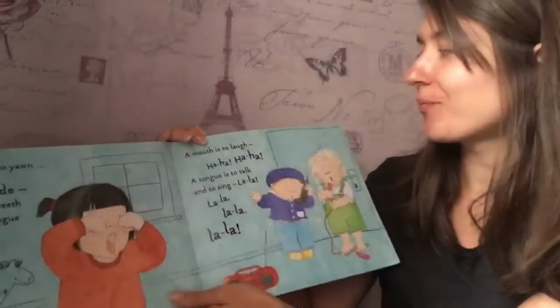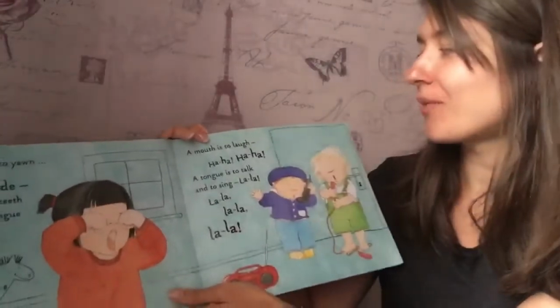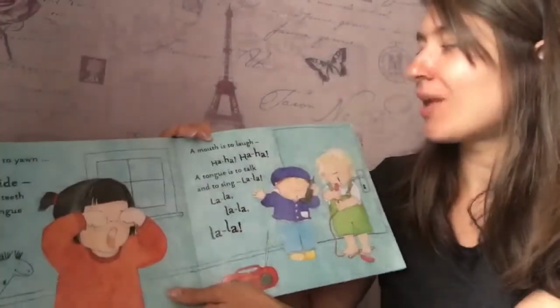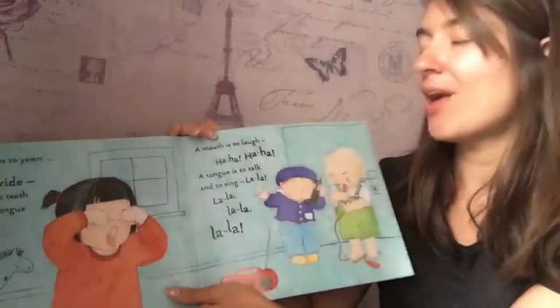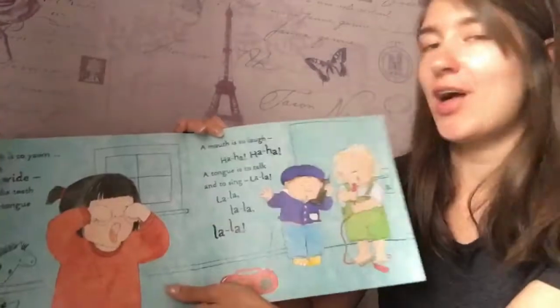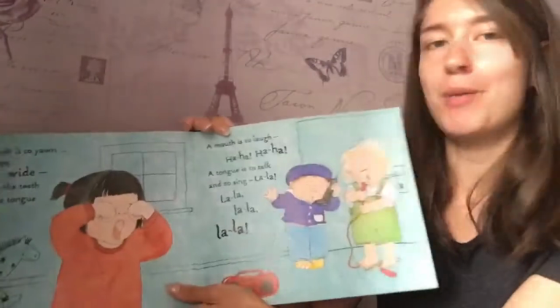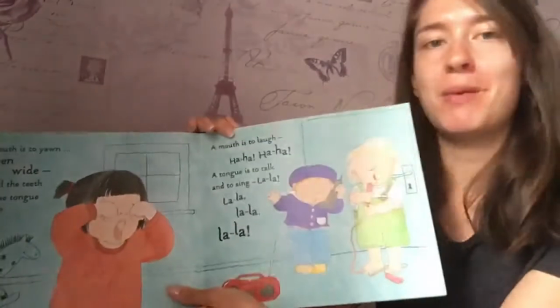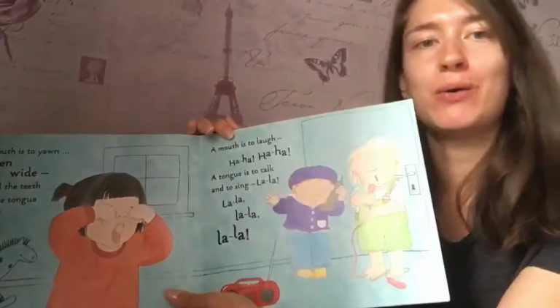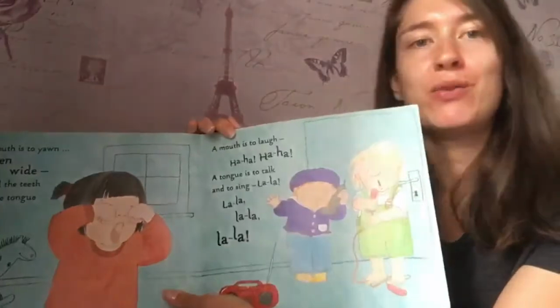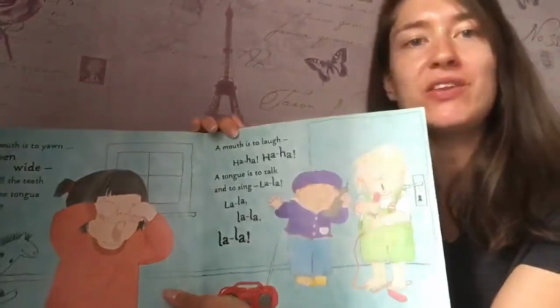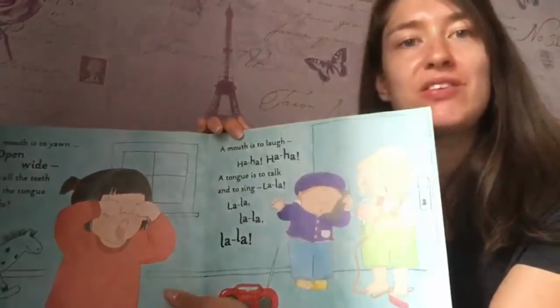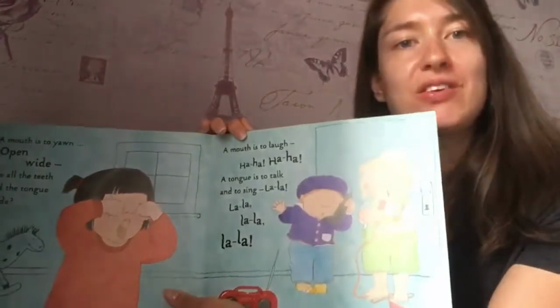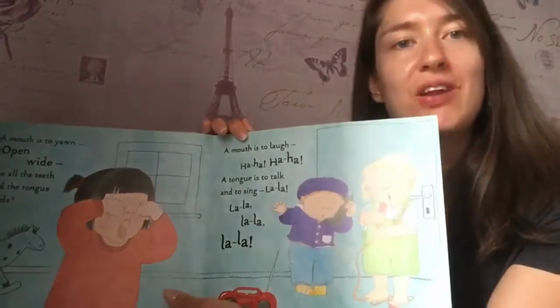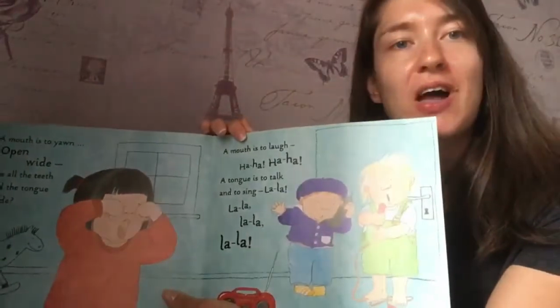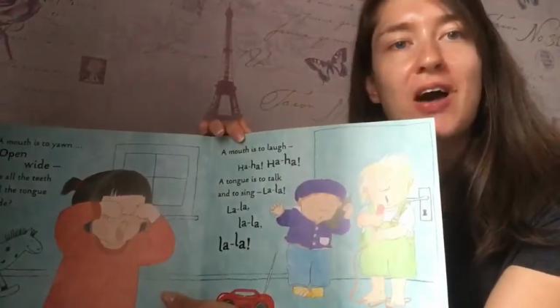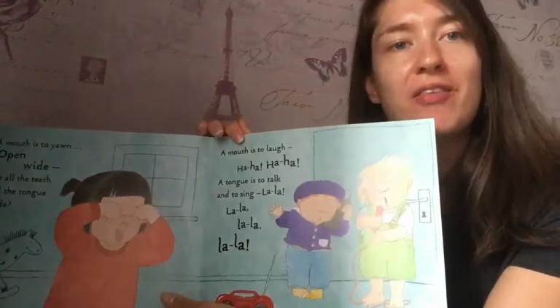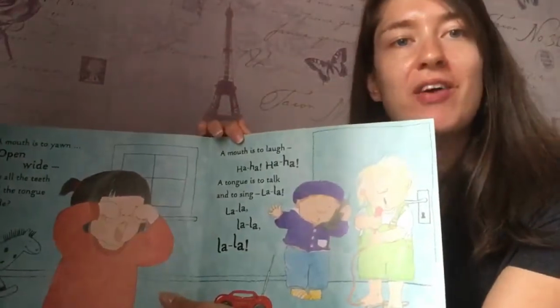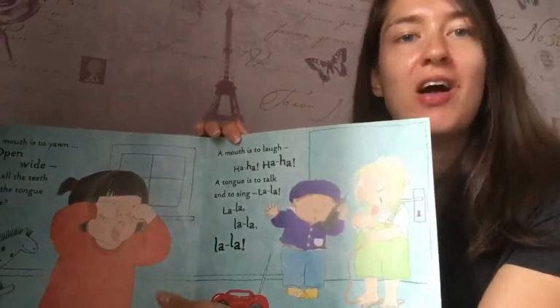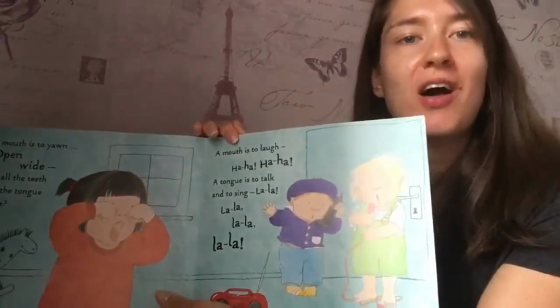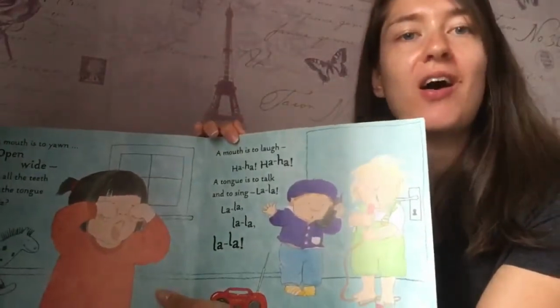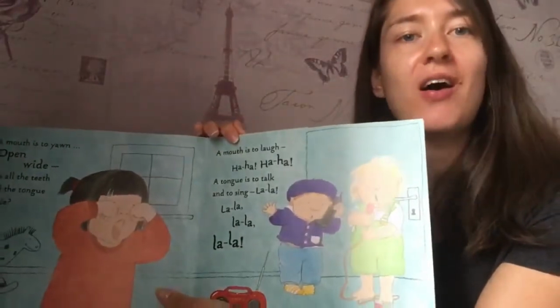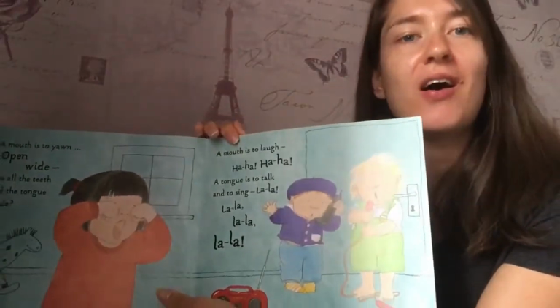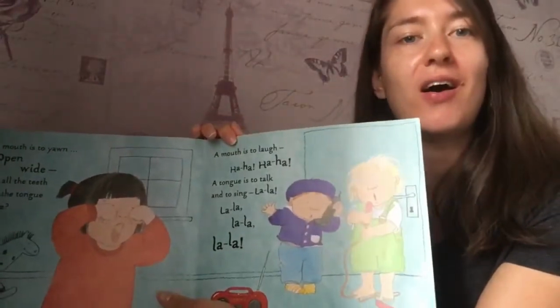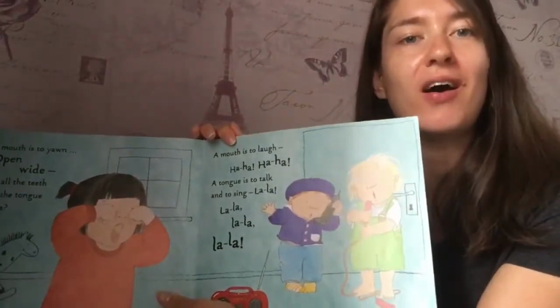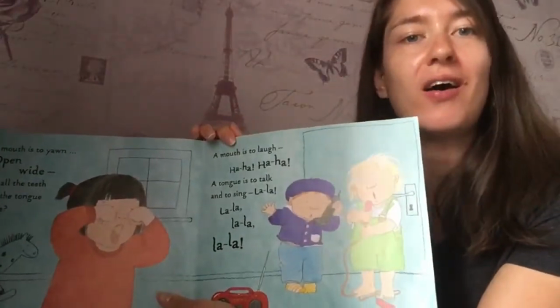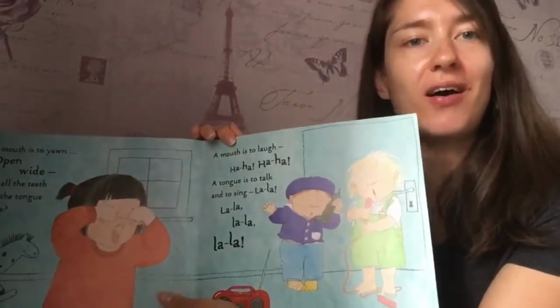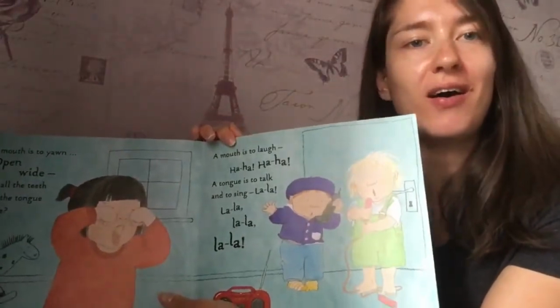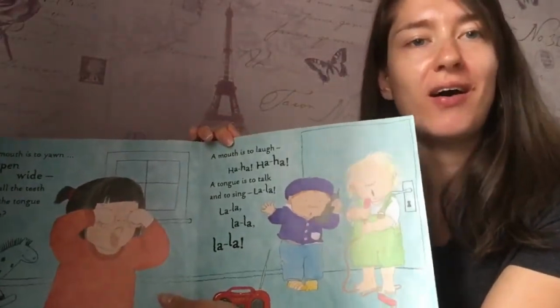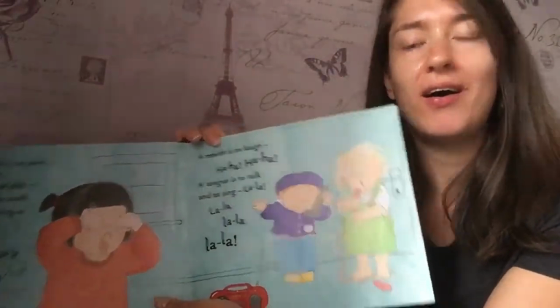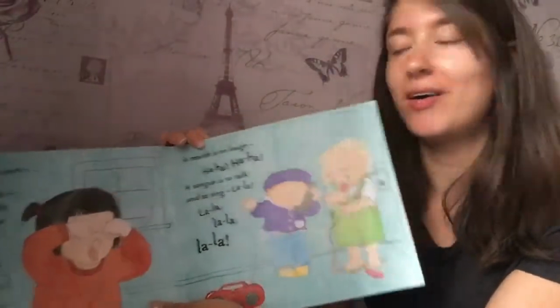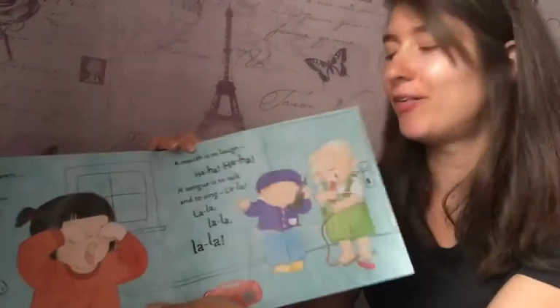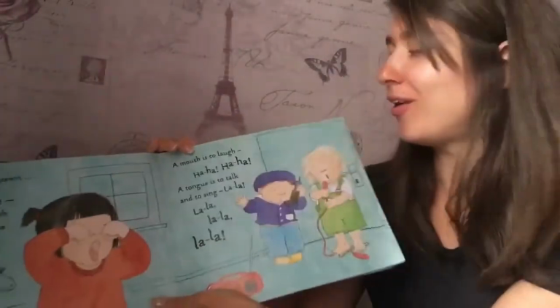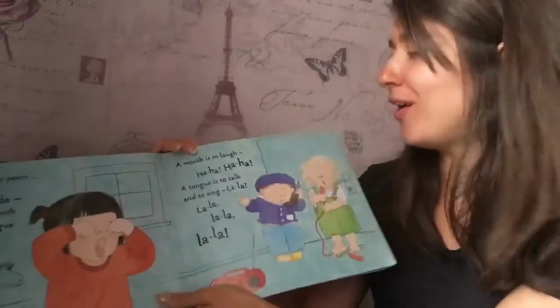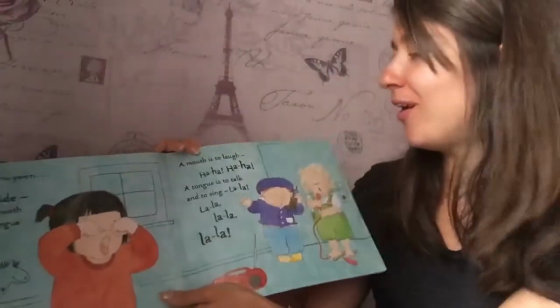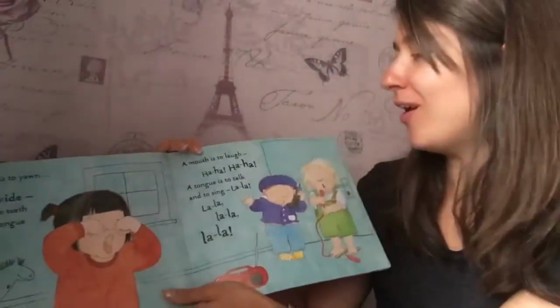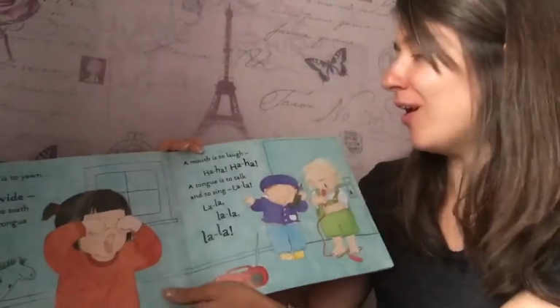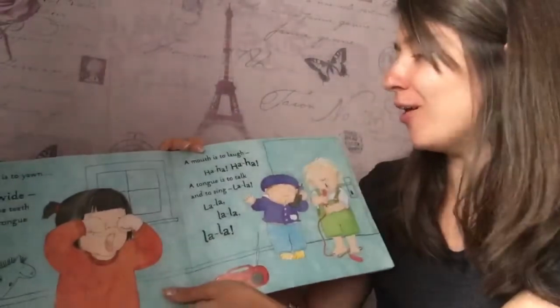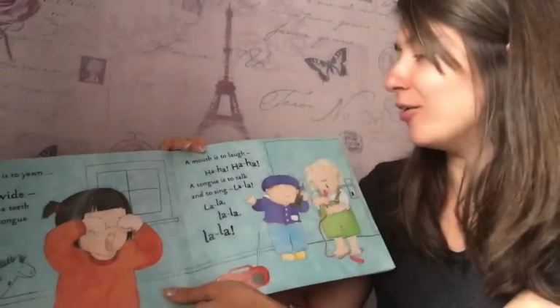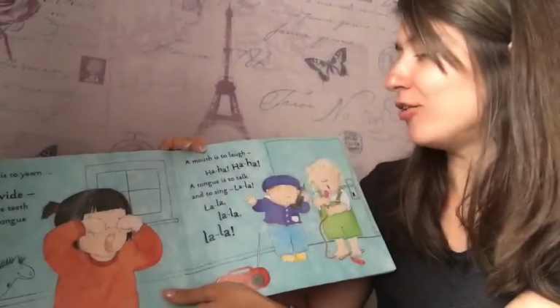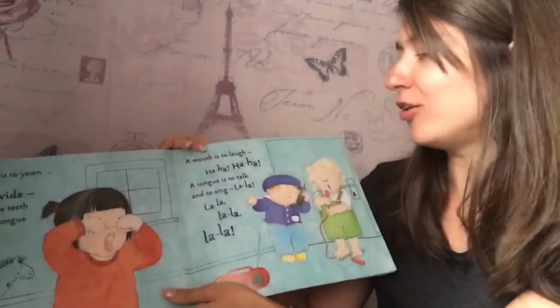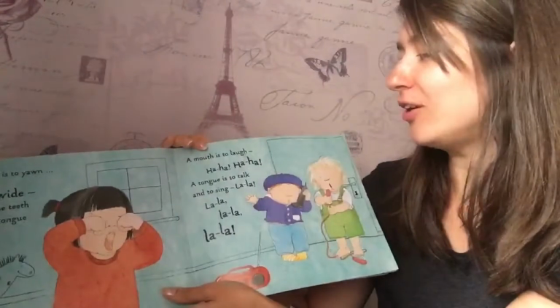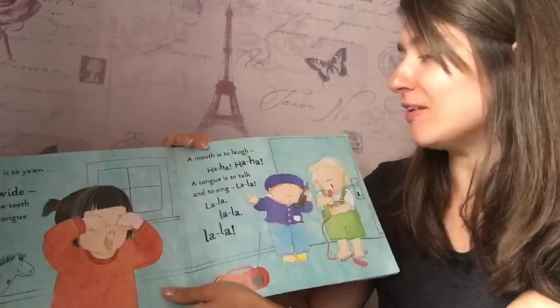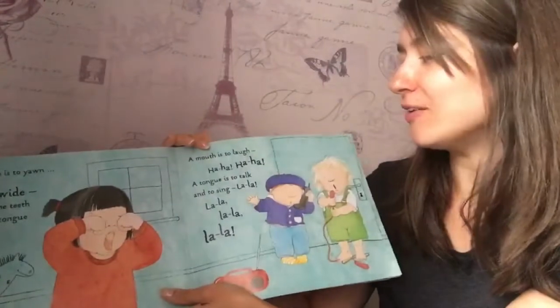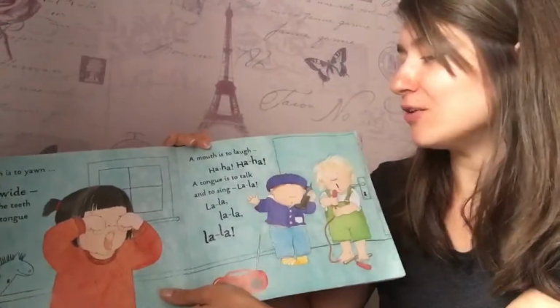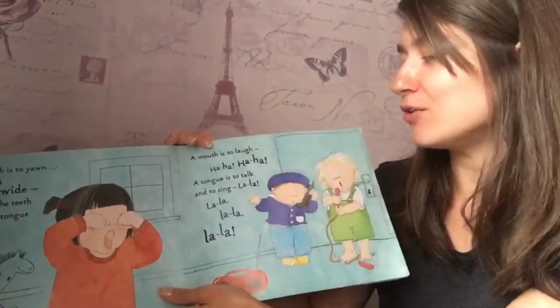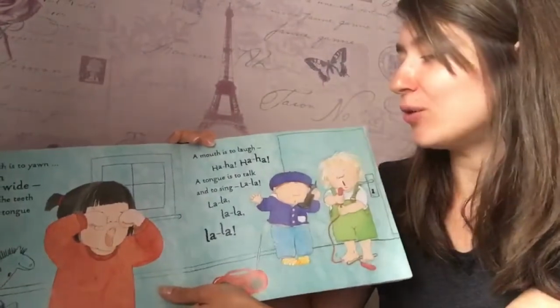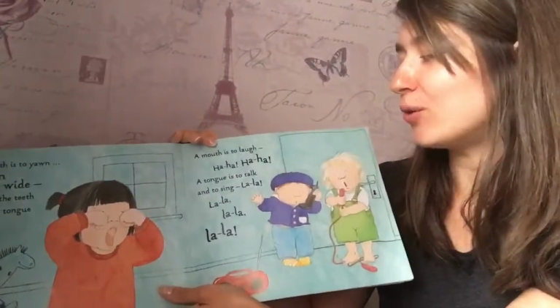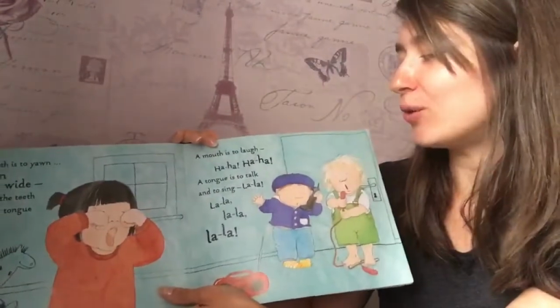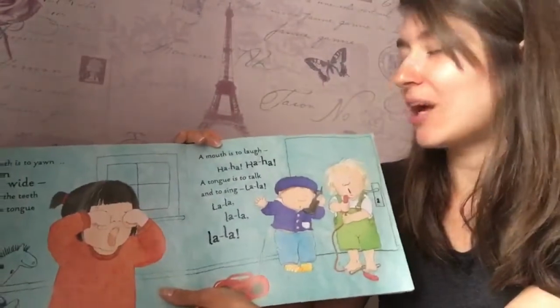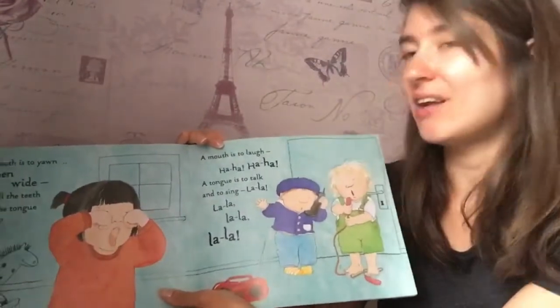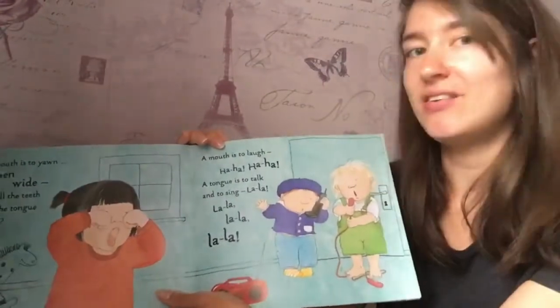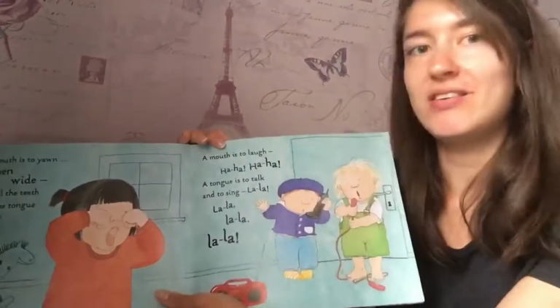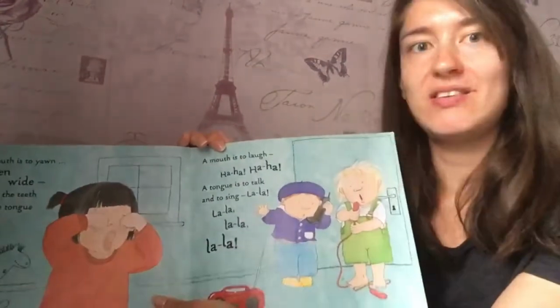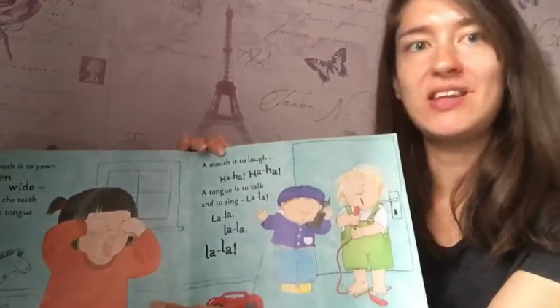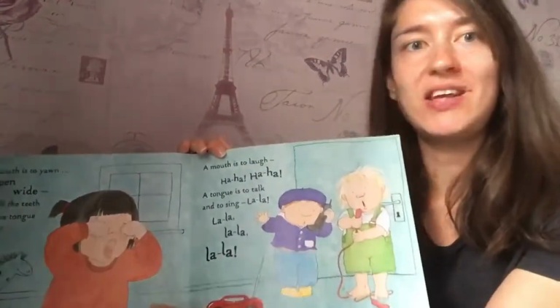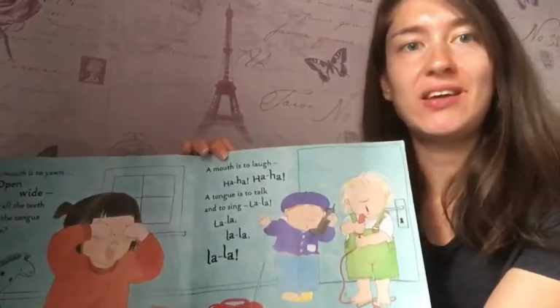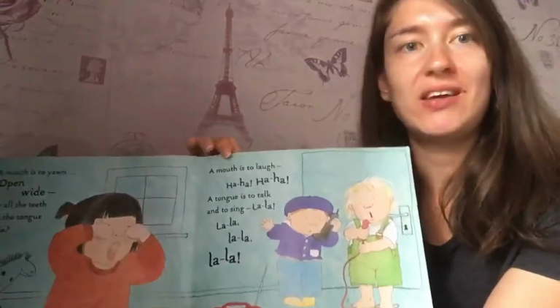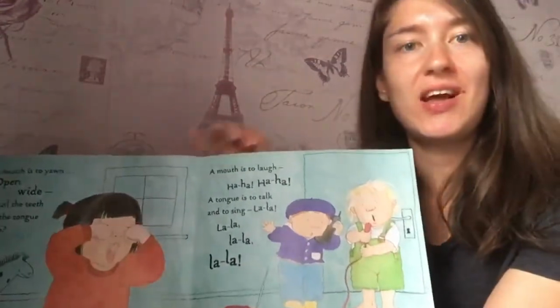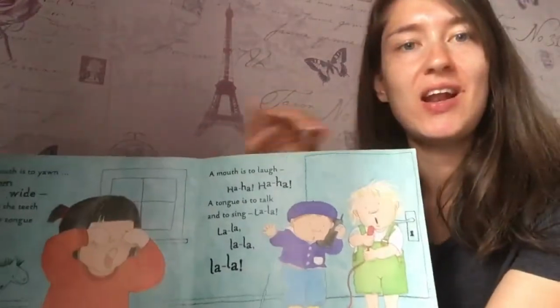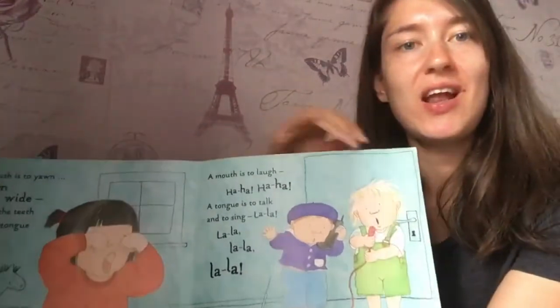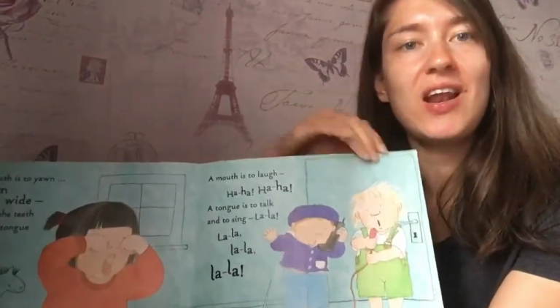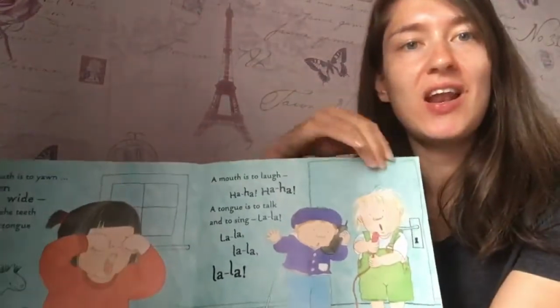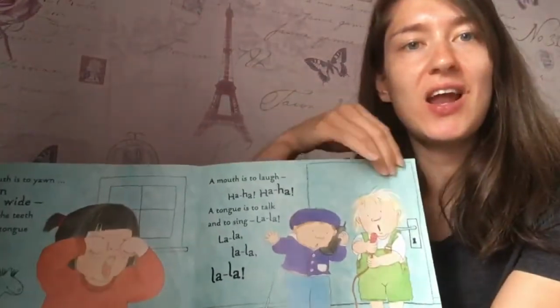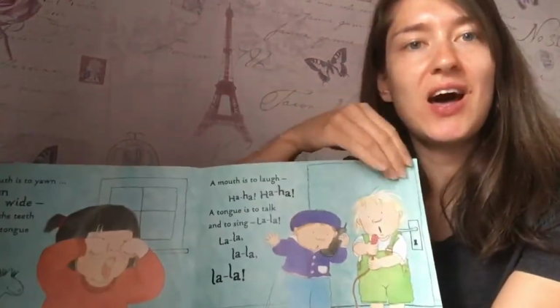A mouth is to laugh. Ha ha ha ha ha. A tongue is to talk and to sing. La la la.